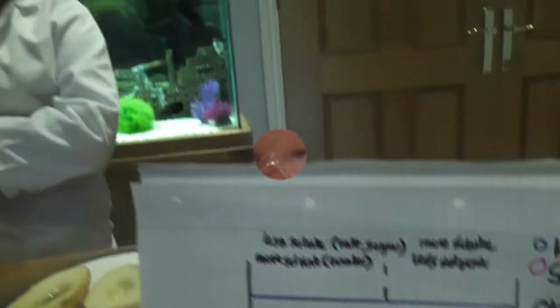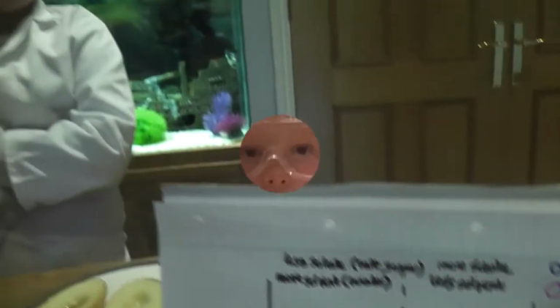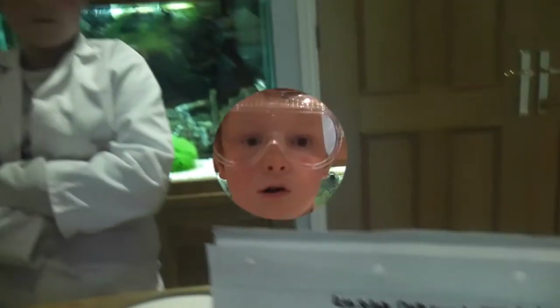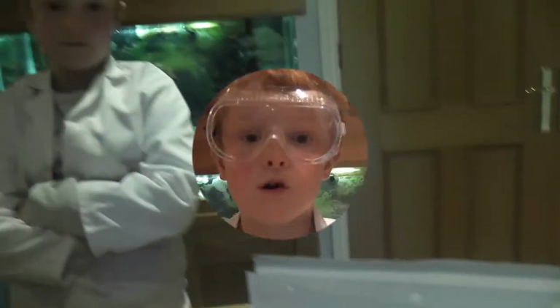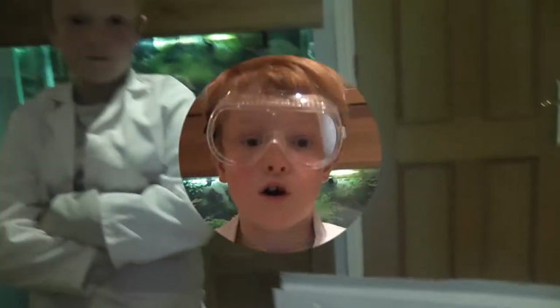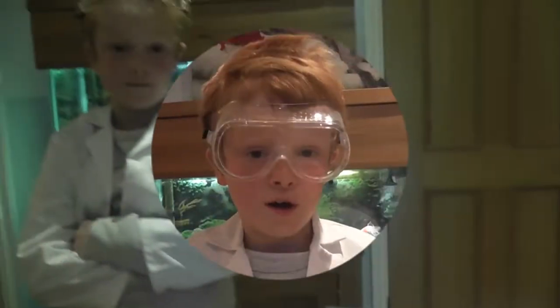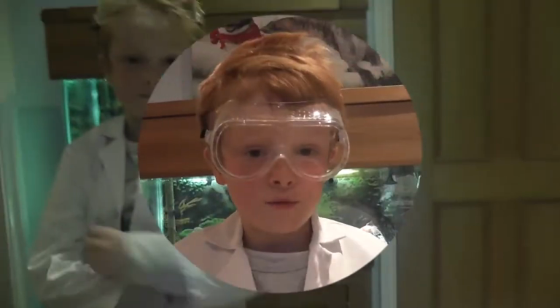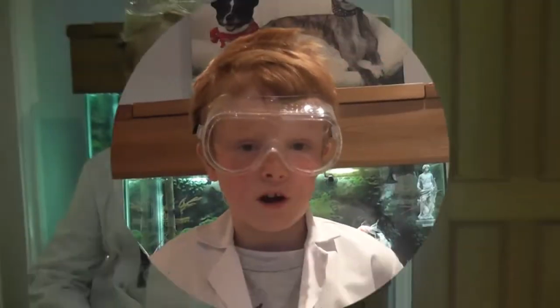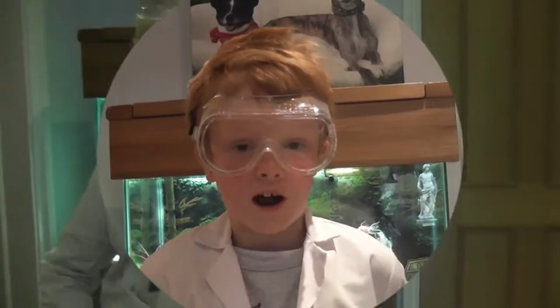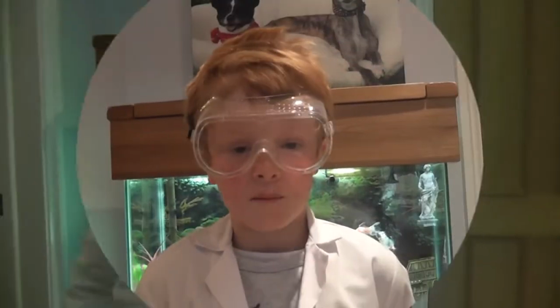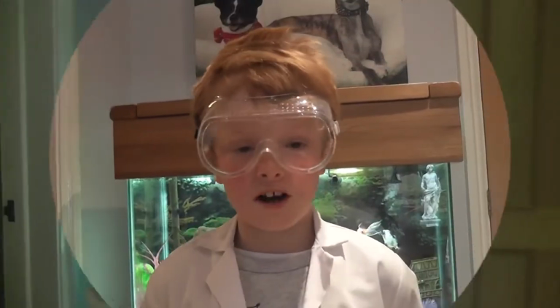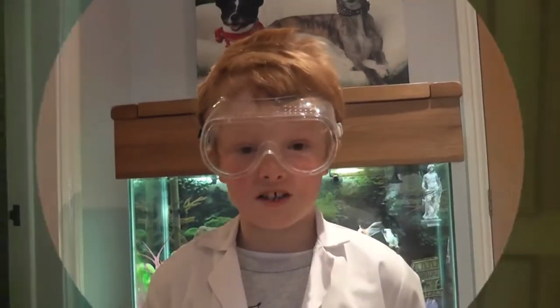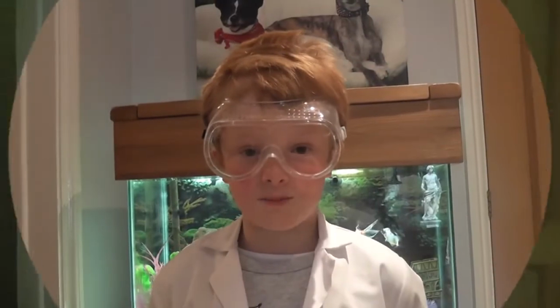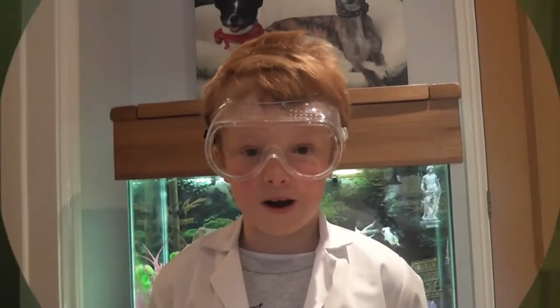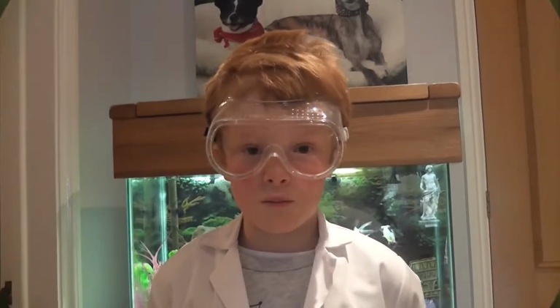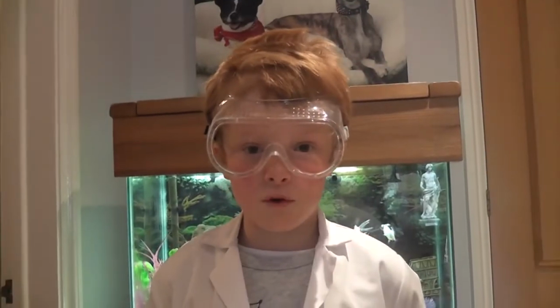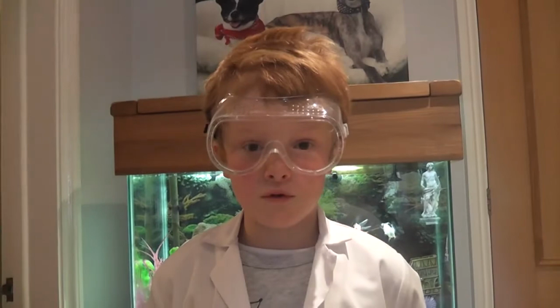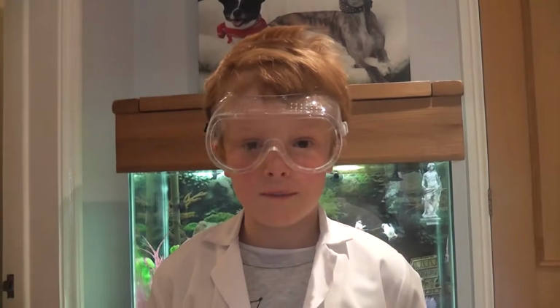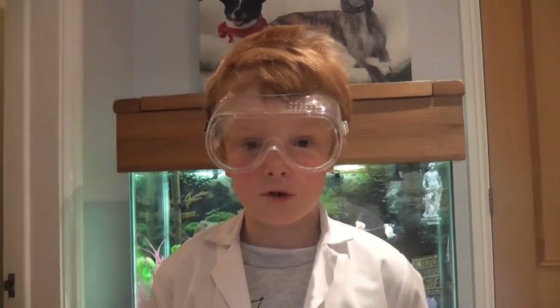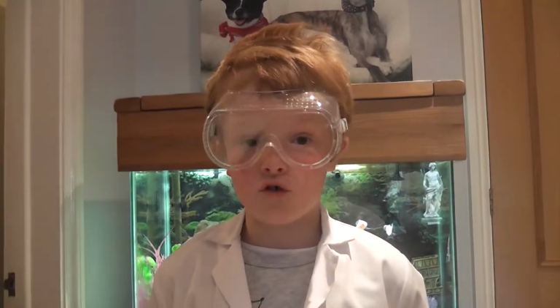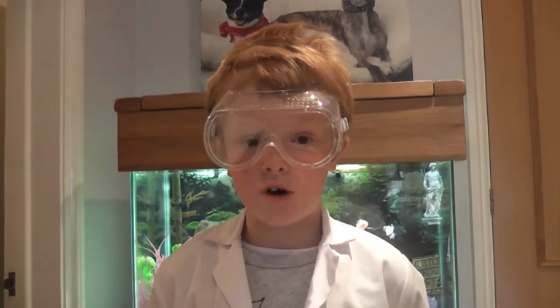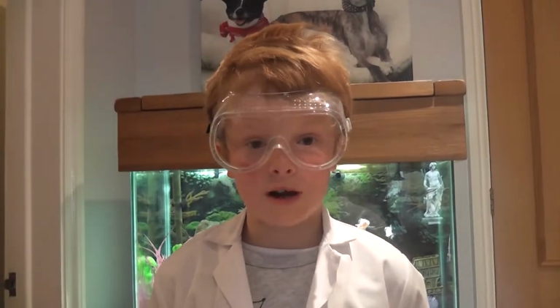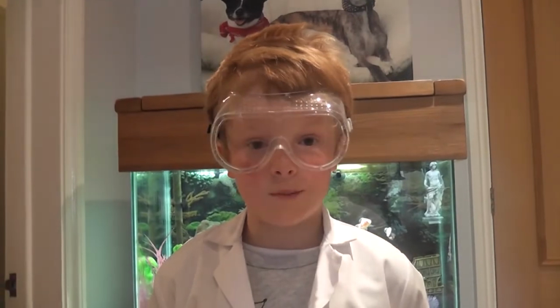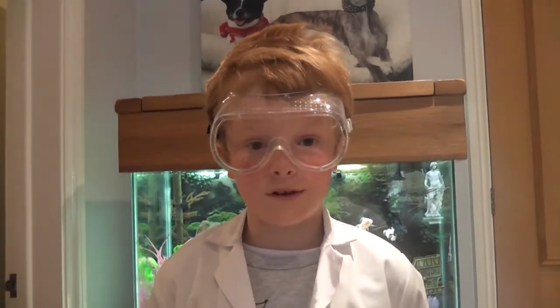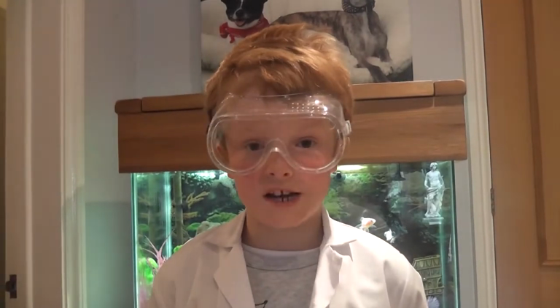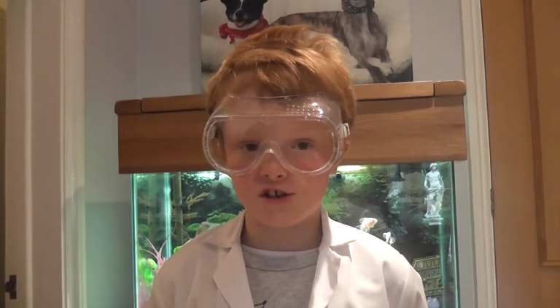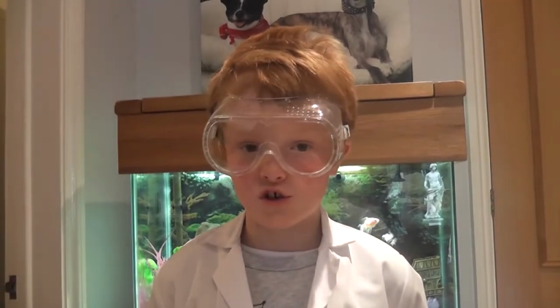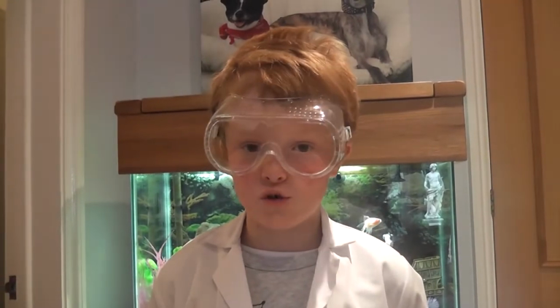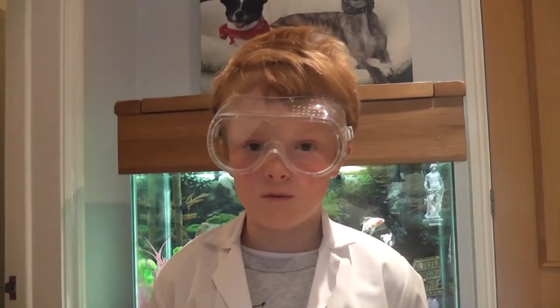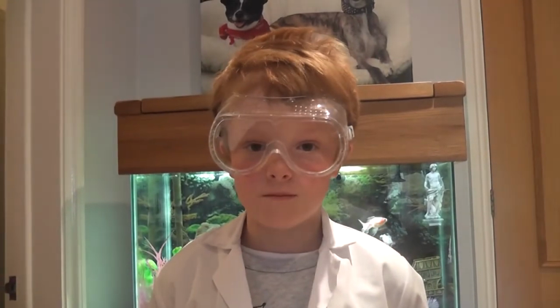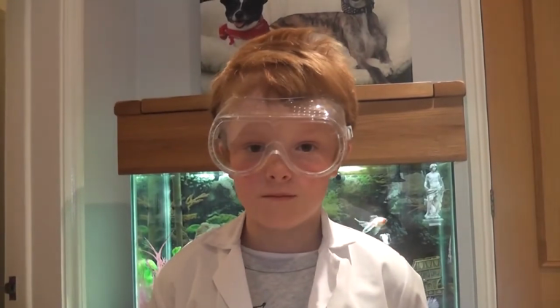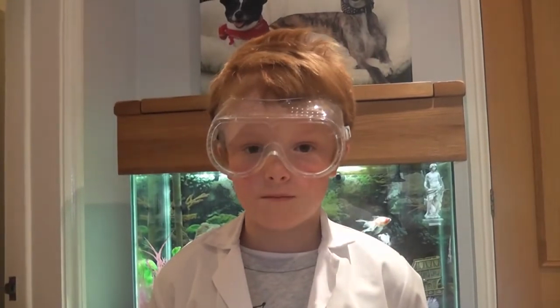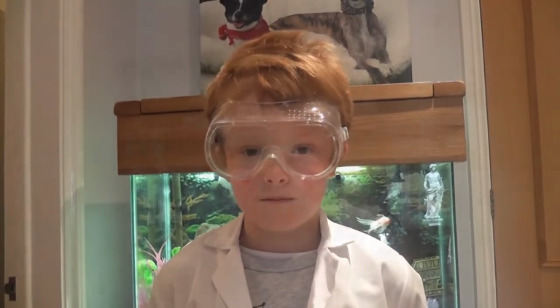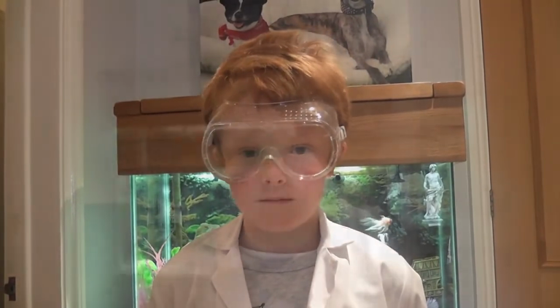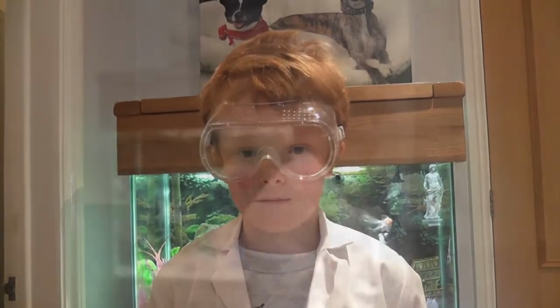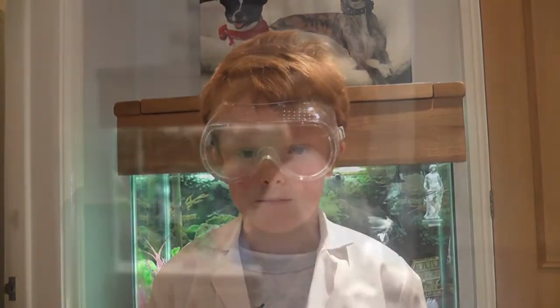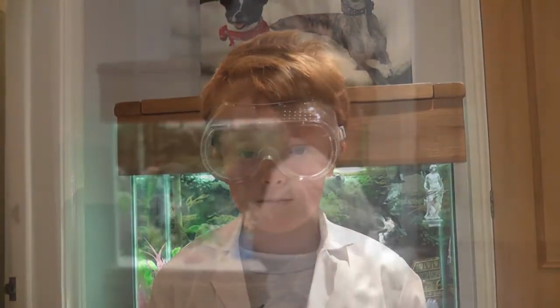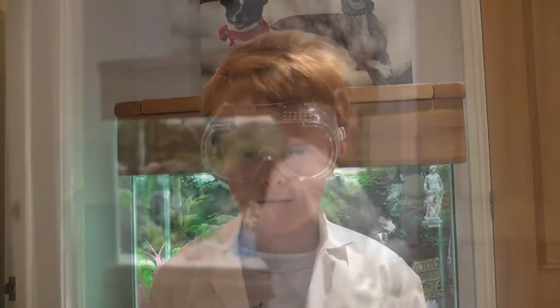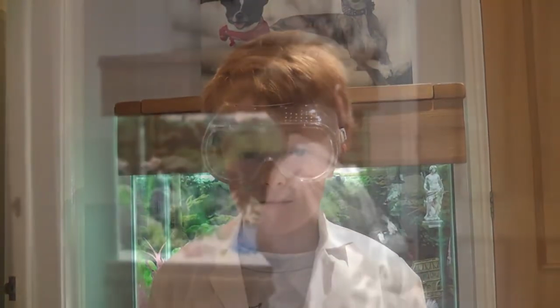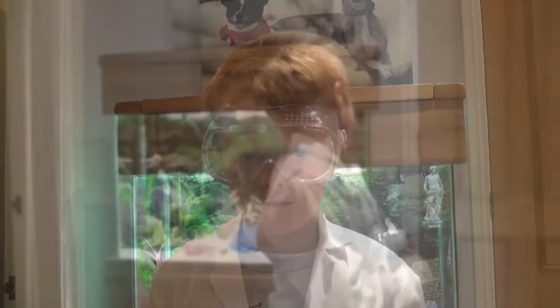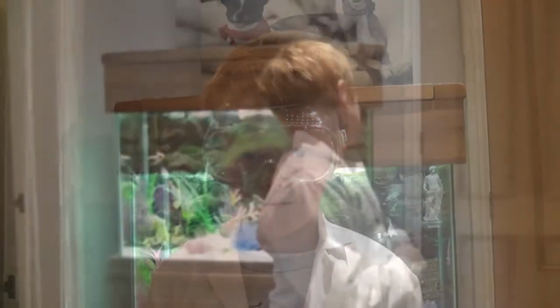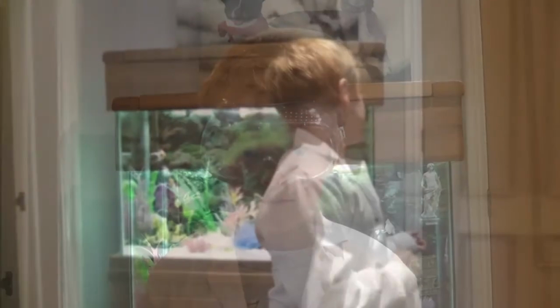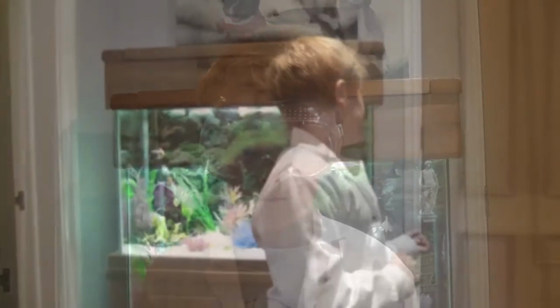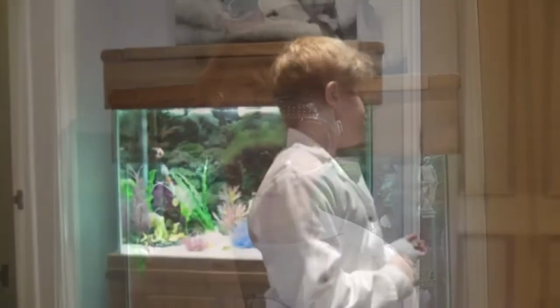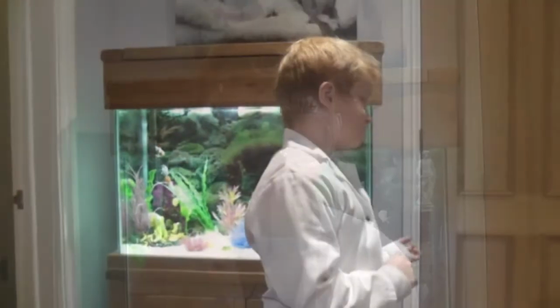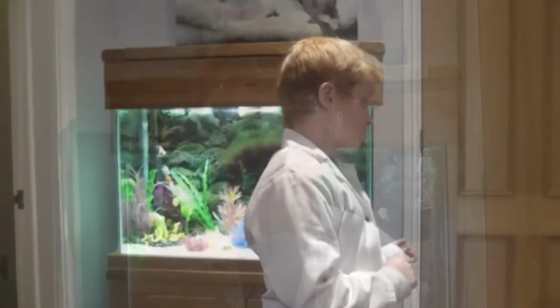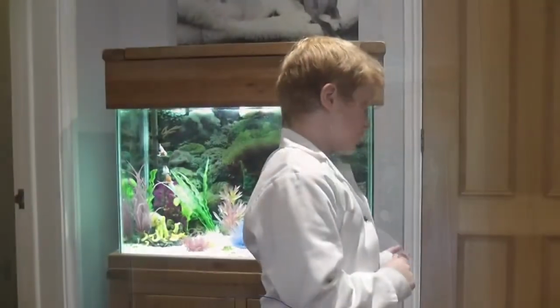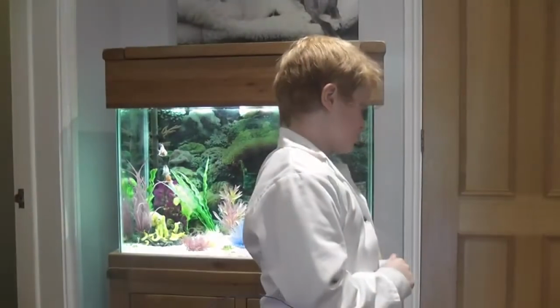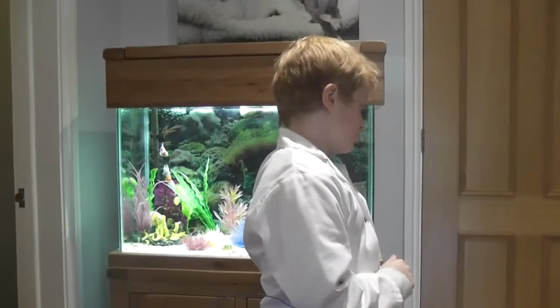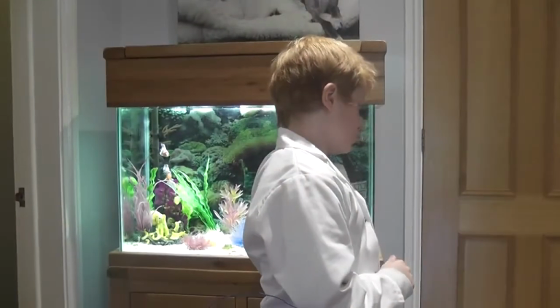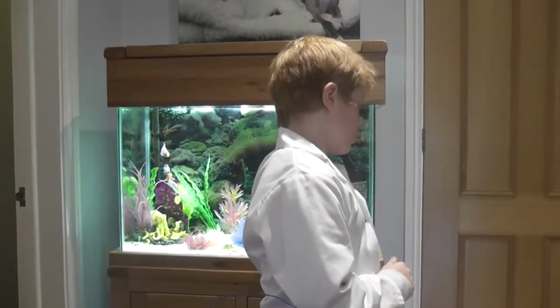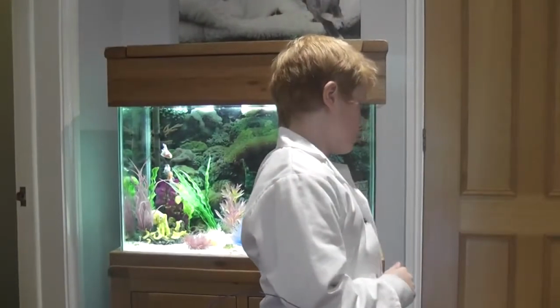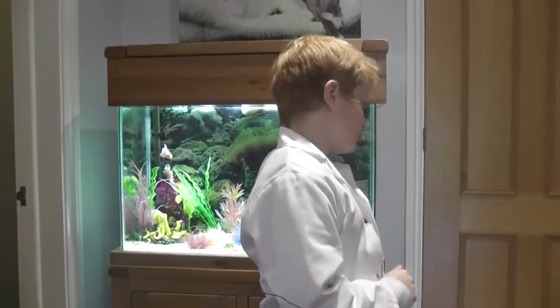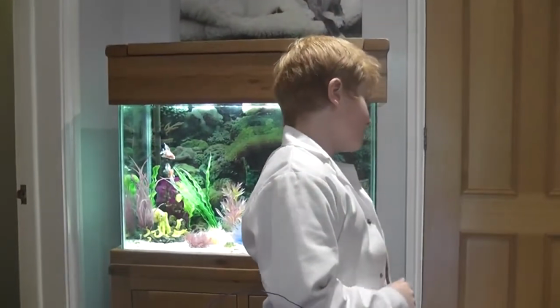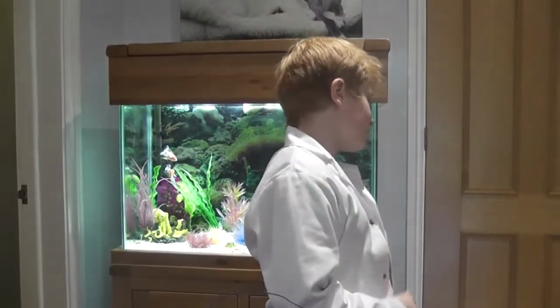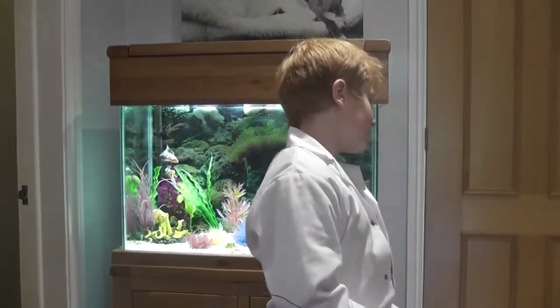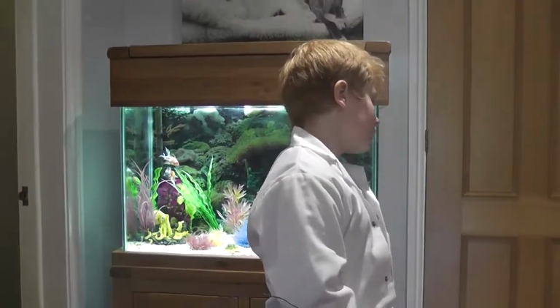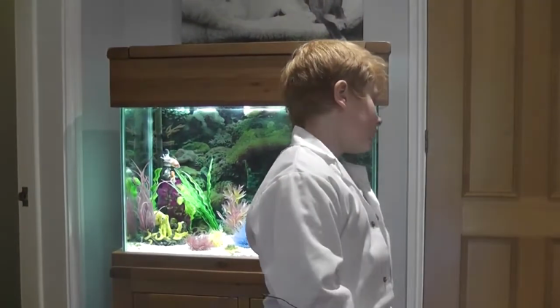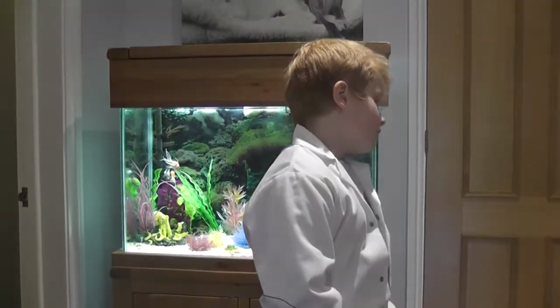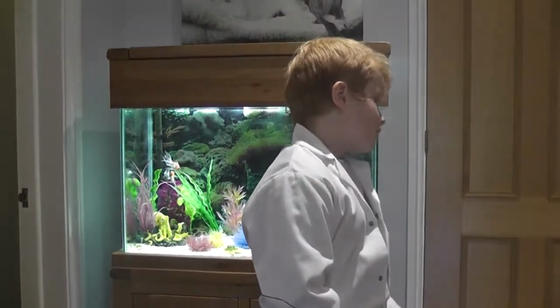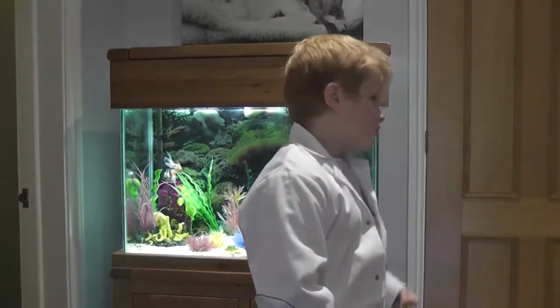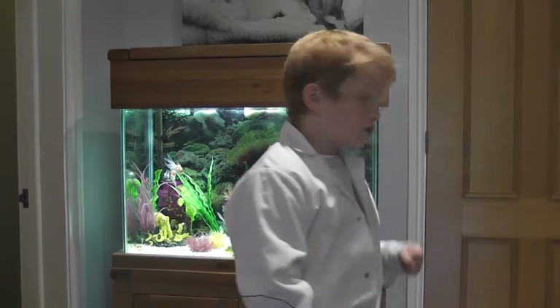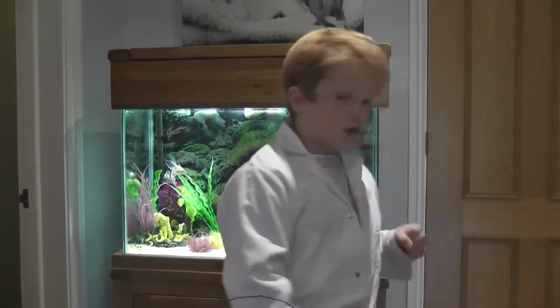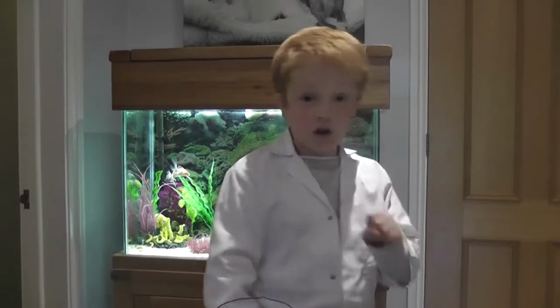I hope you liked my experiment of the crying potato. Science Session 2.